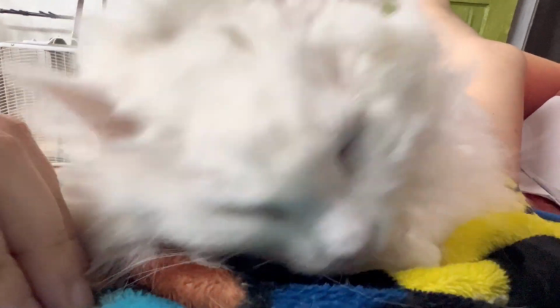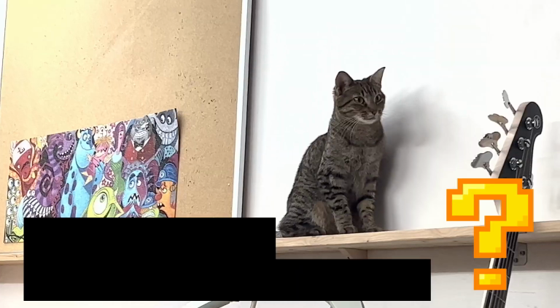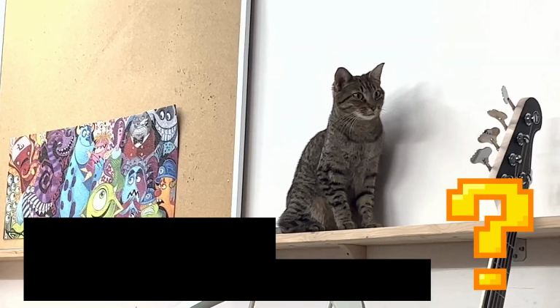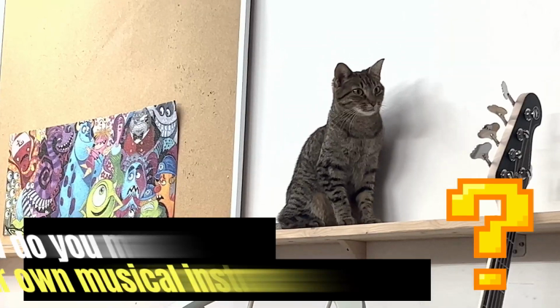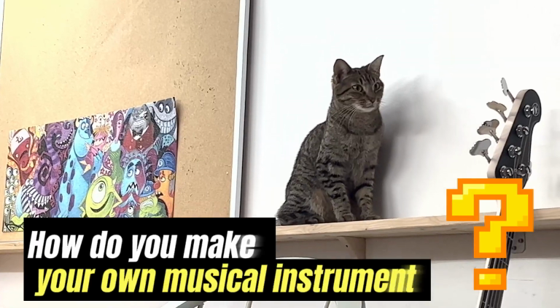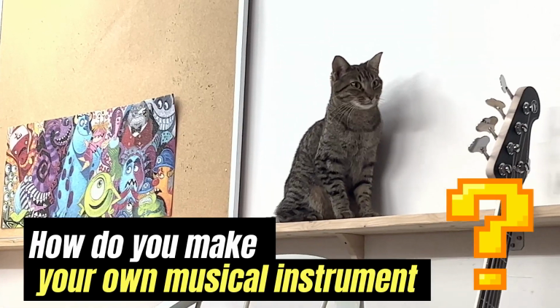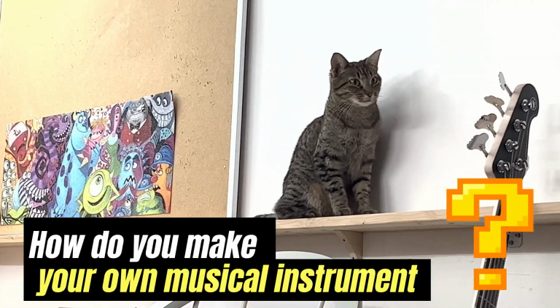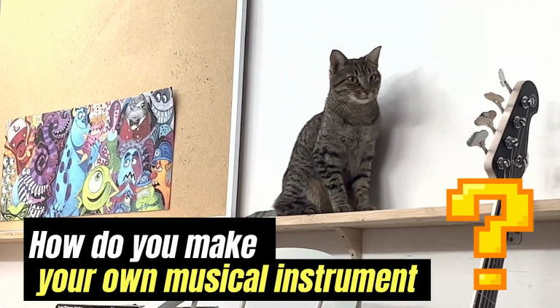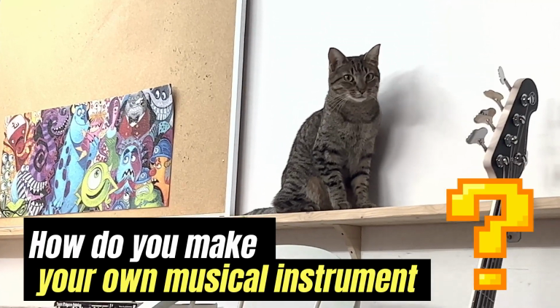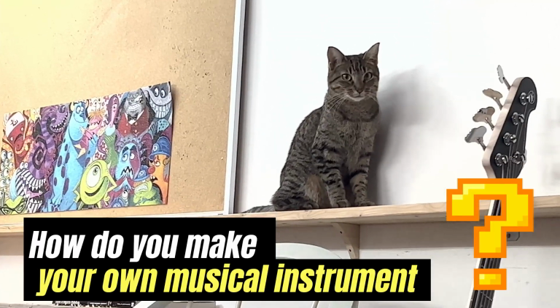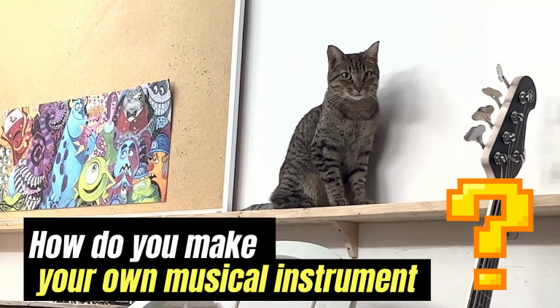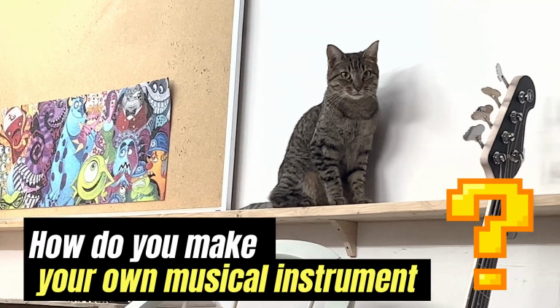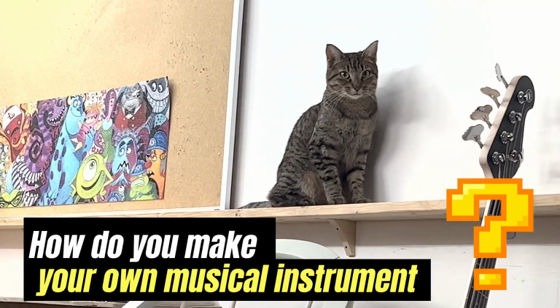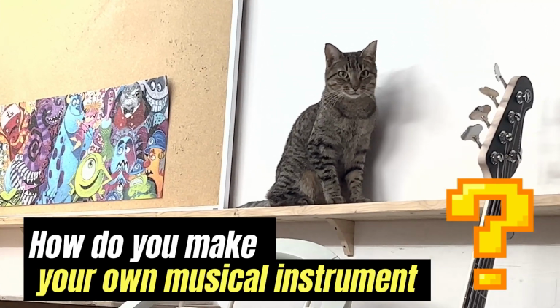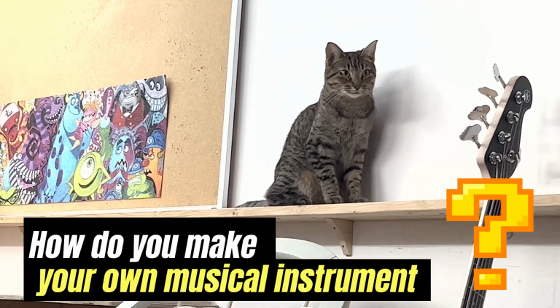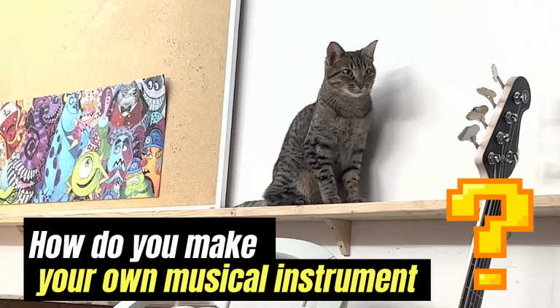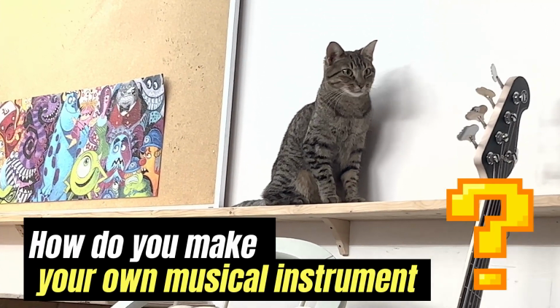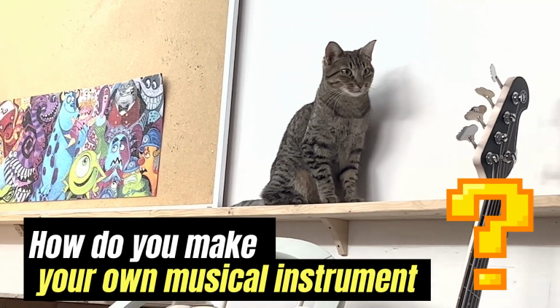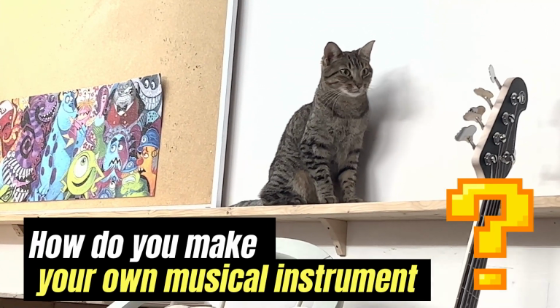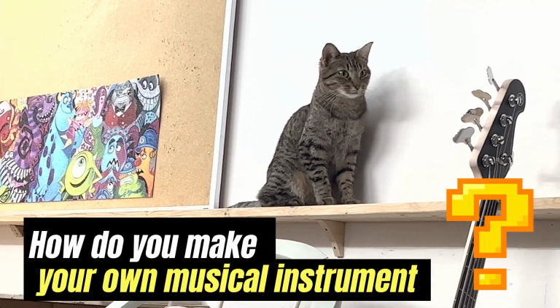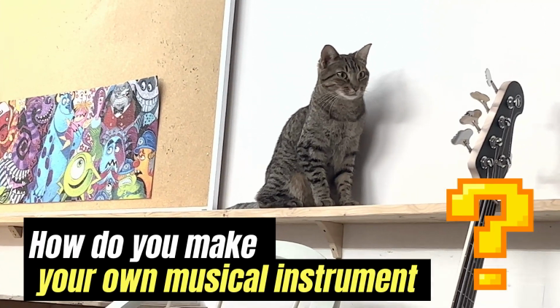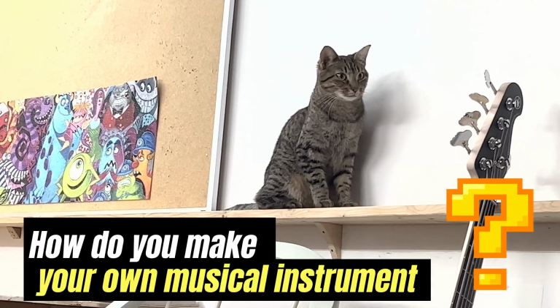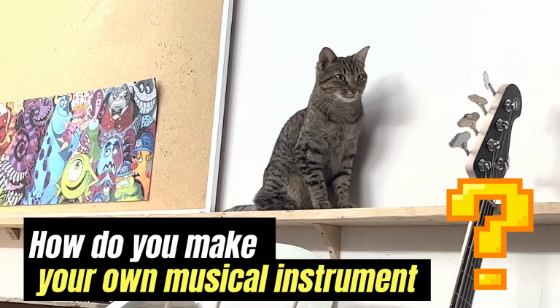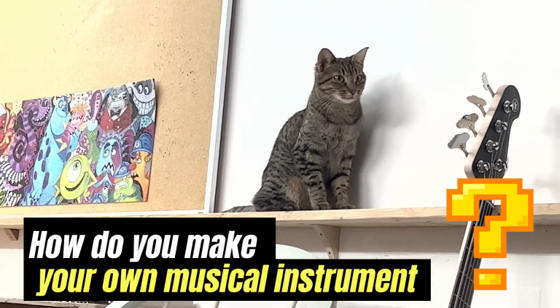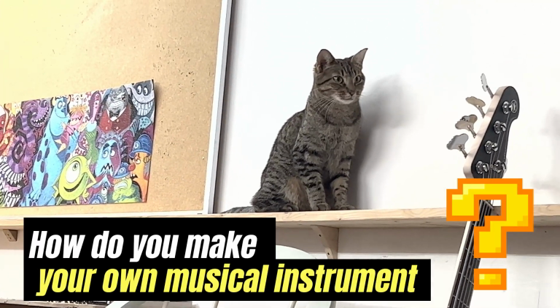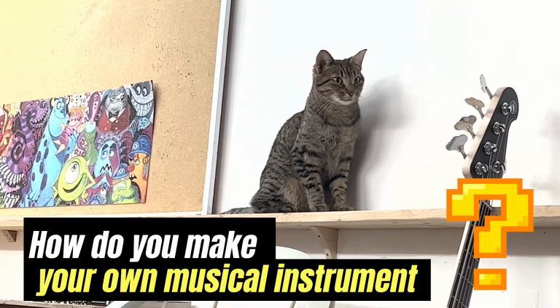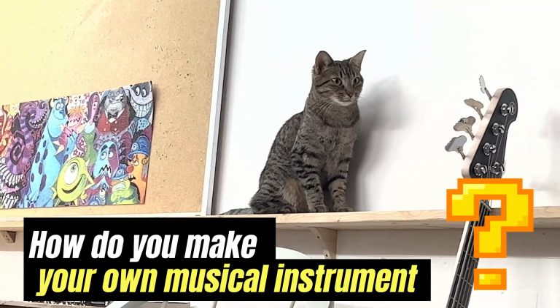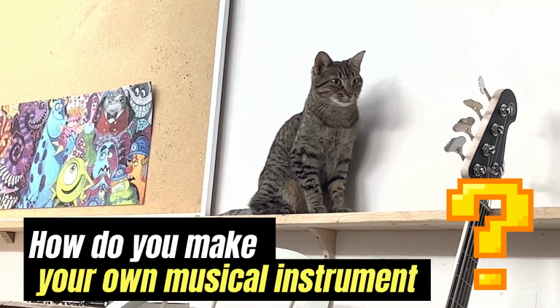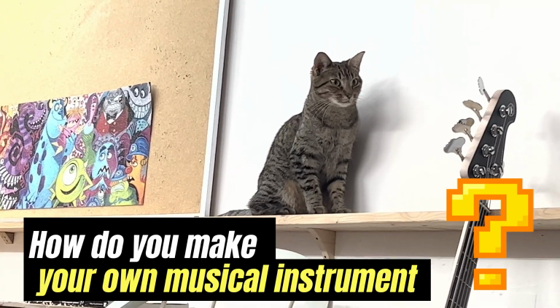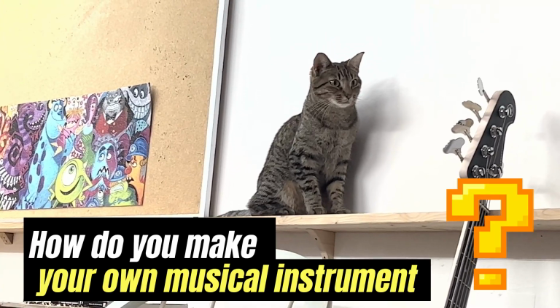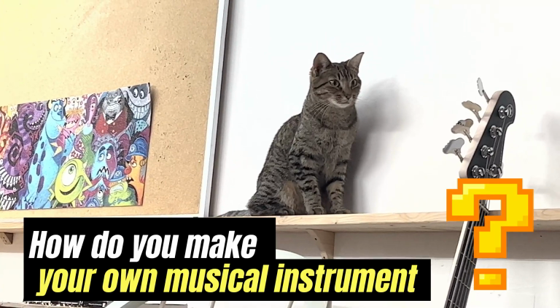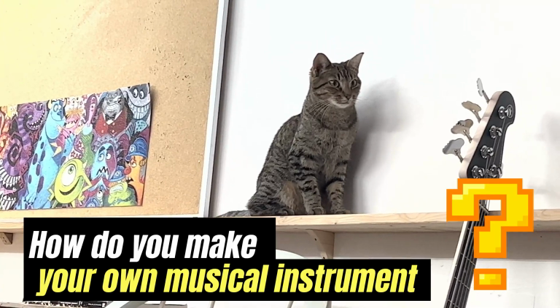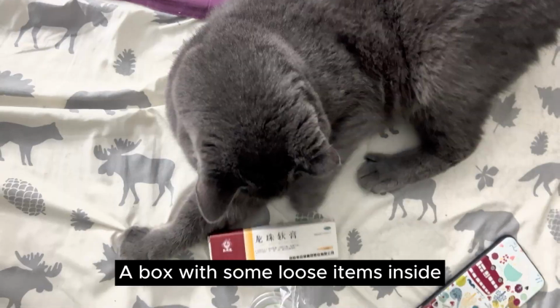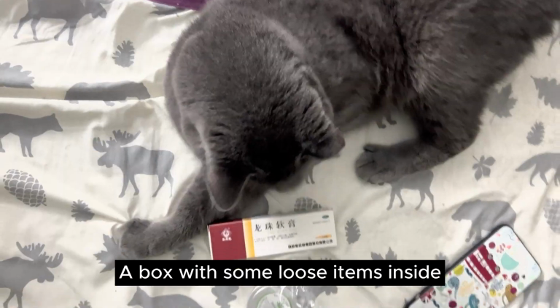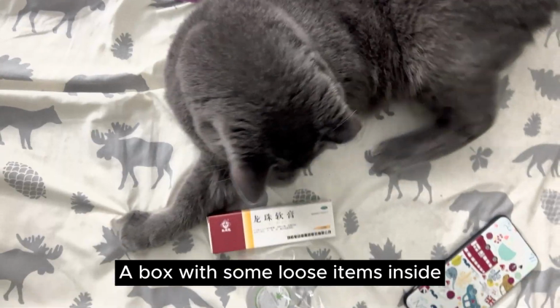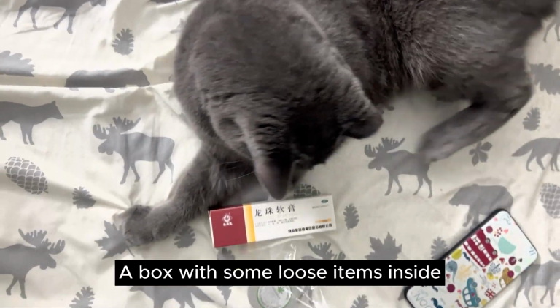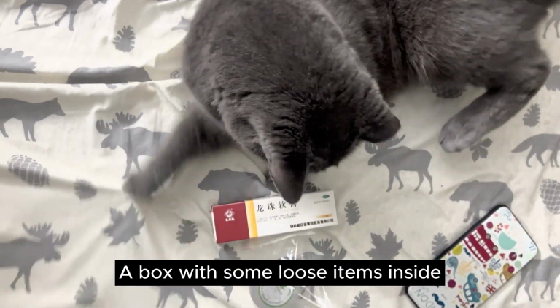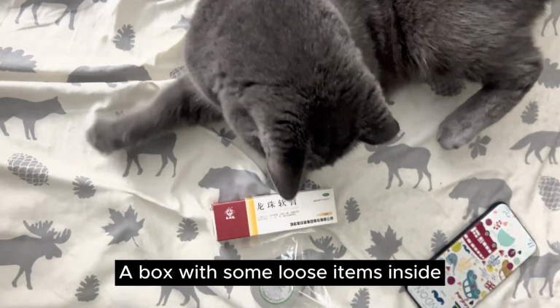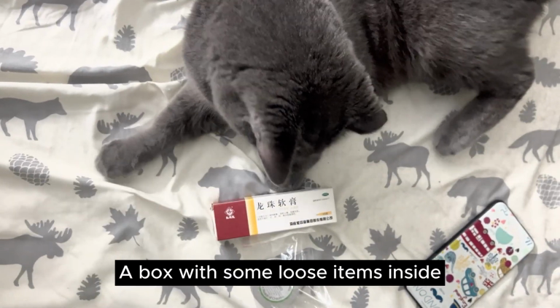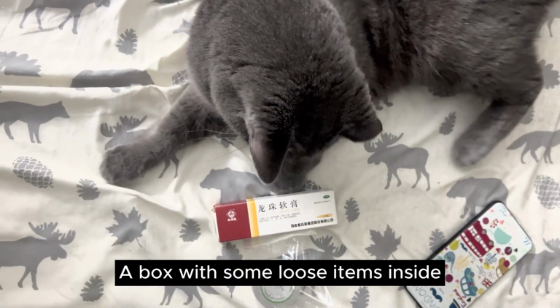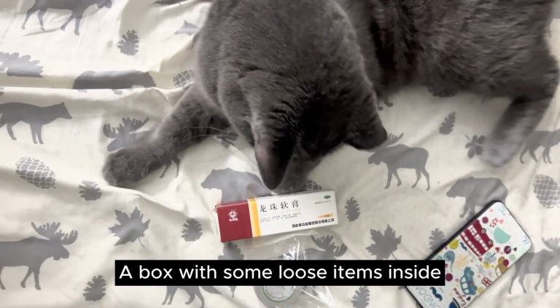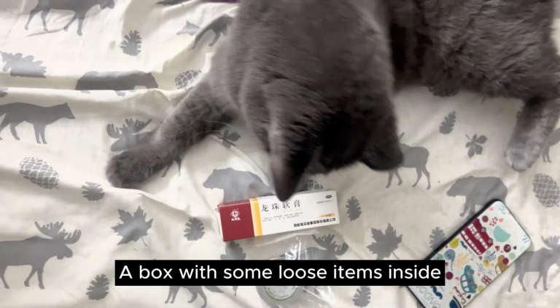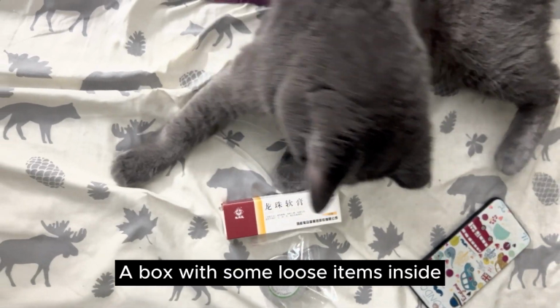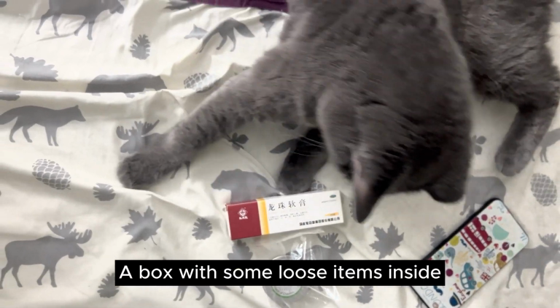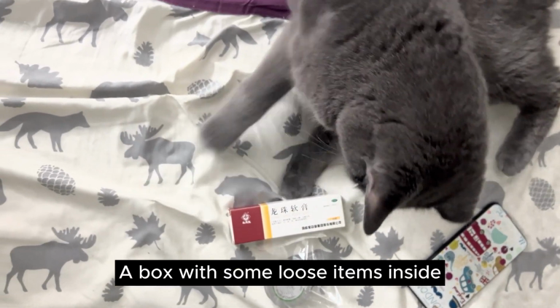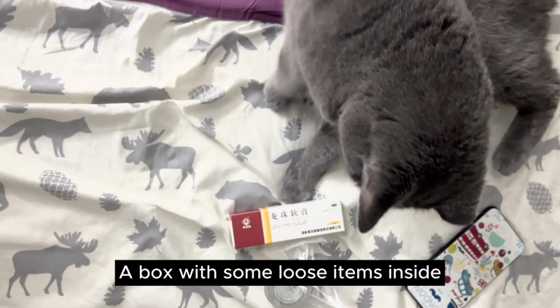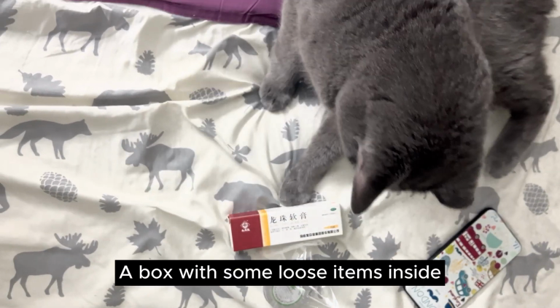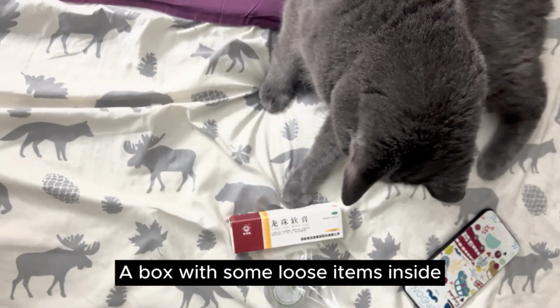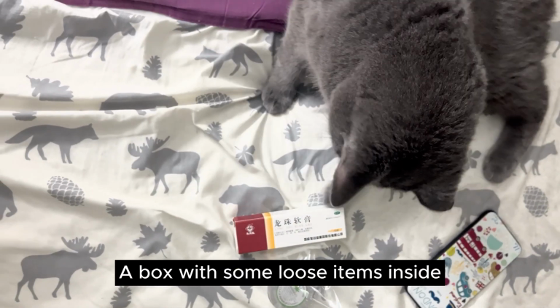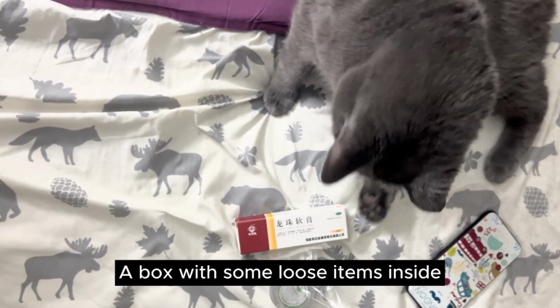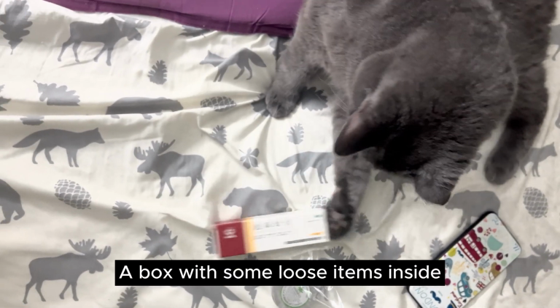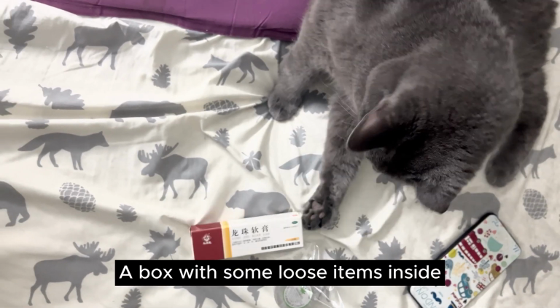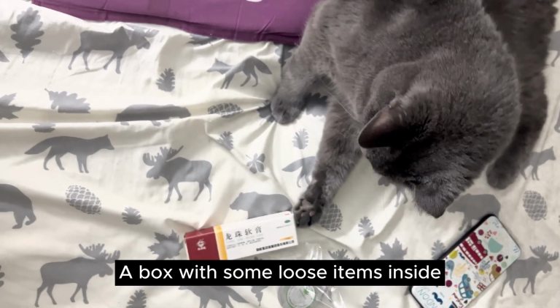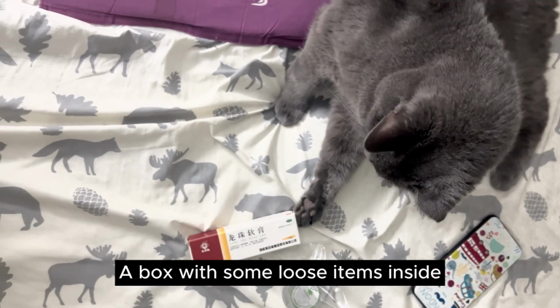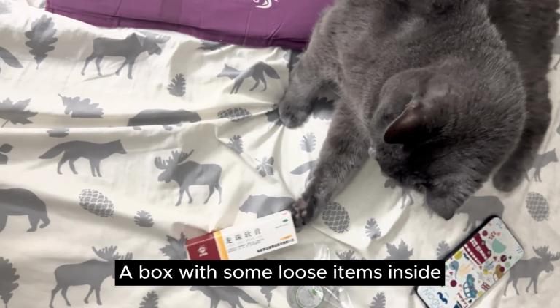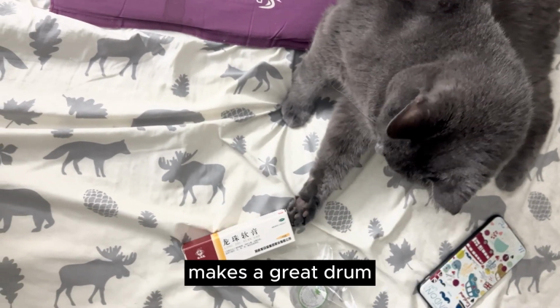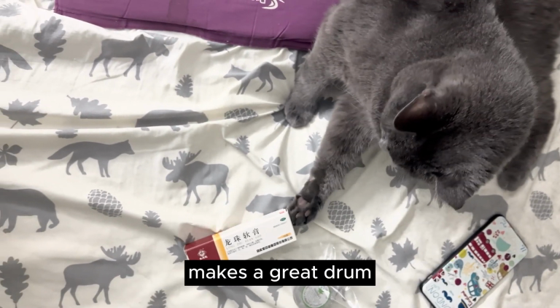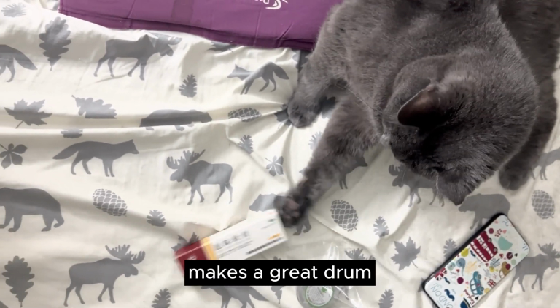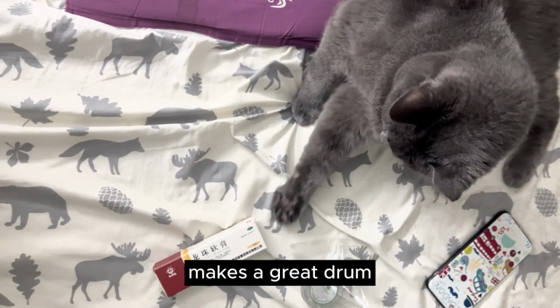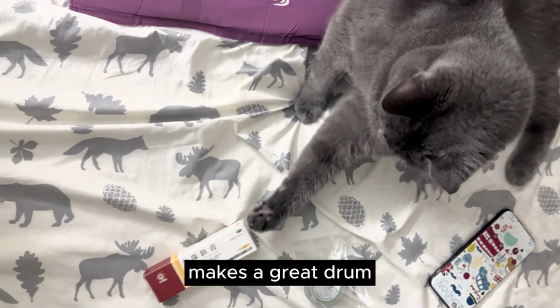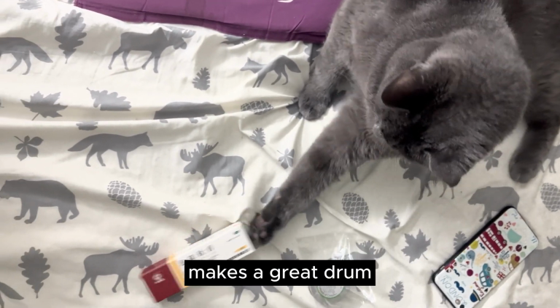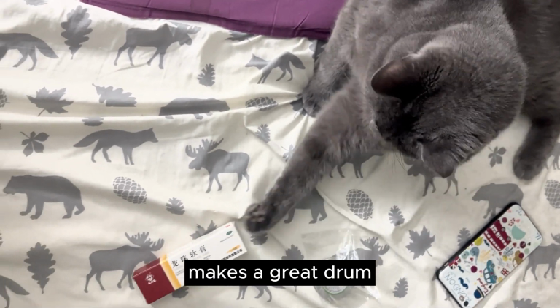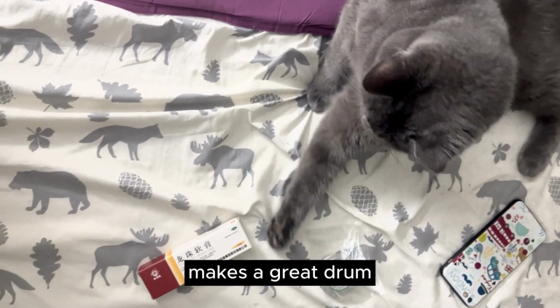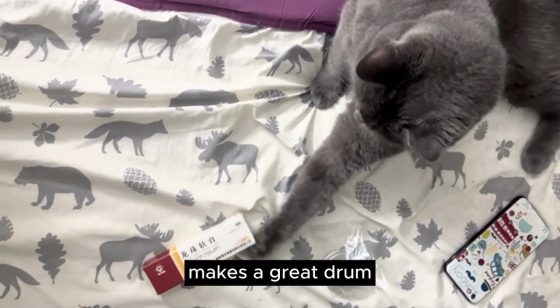How do you make your own musical instrument? A box with some loose items inside makes a great drum.